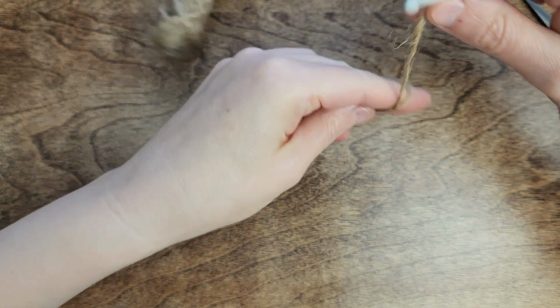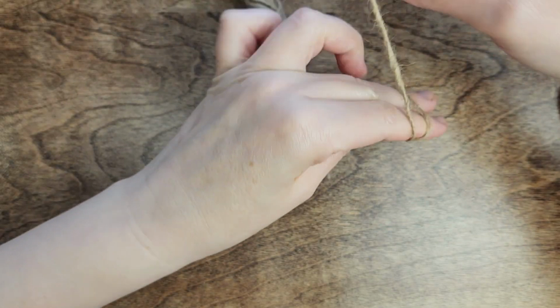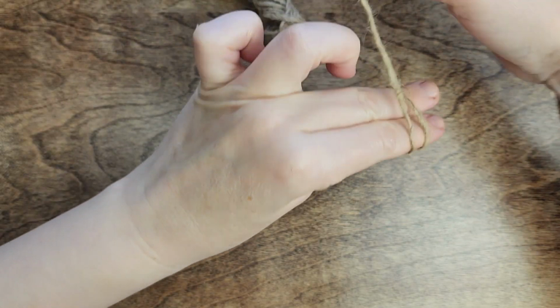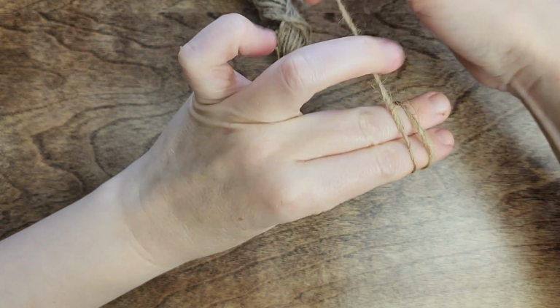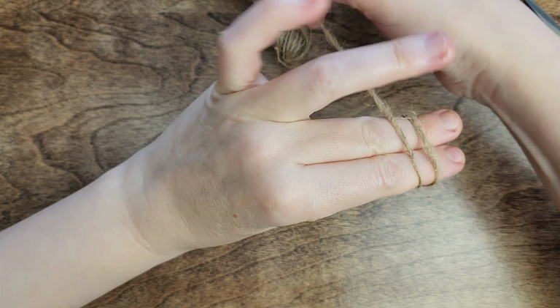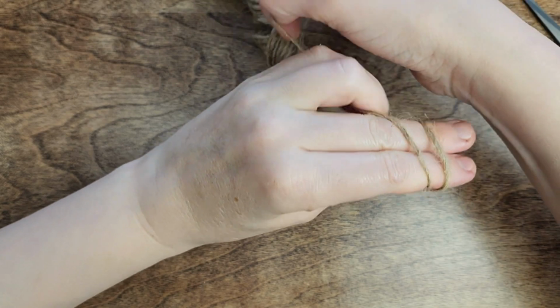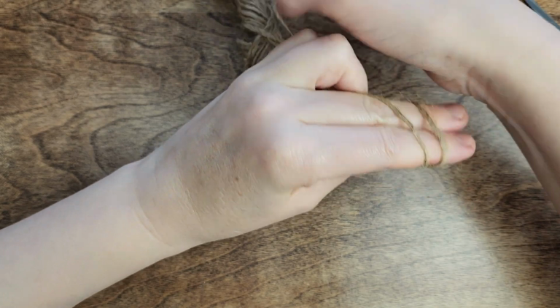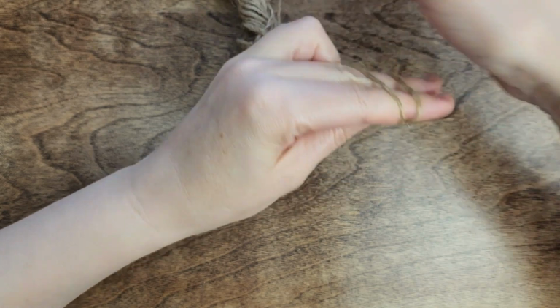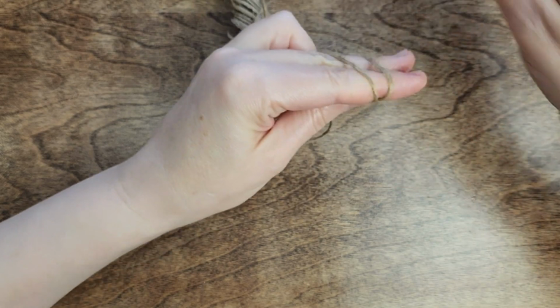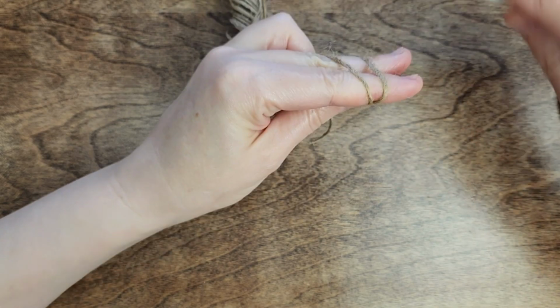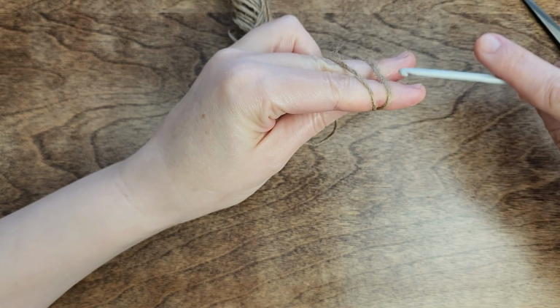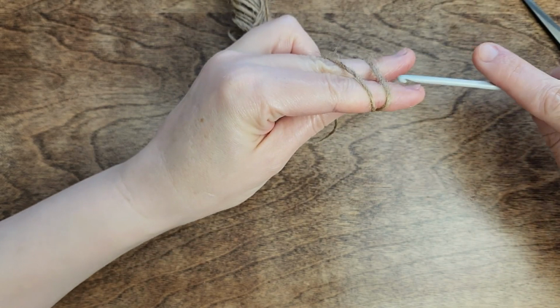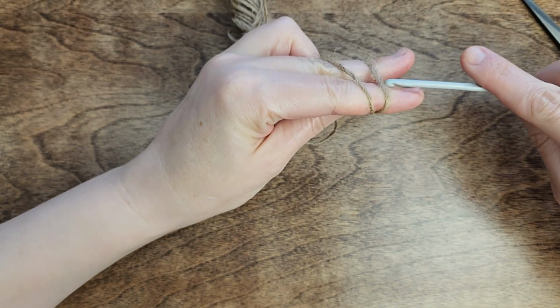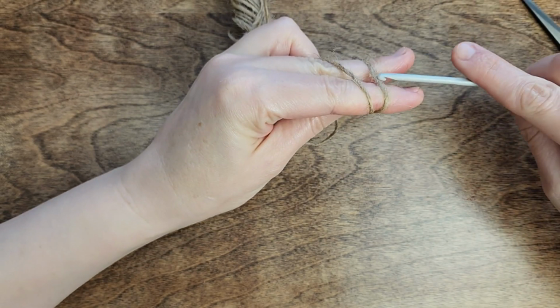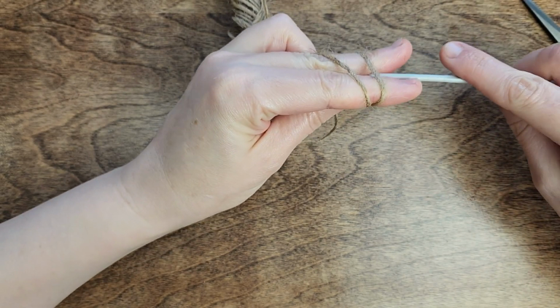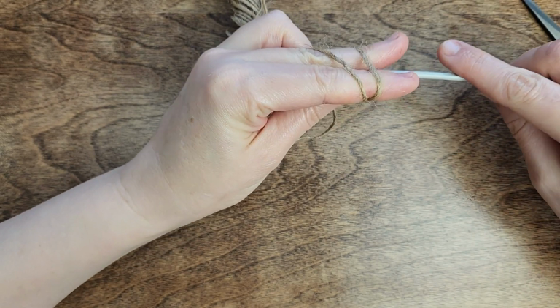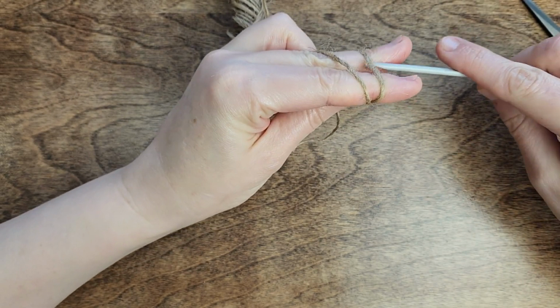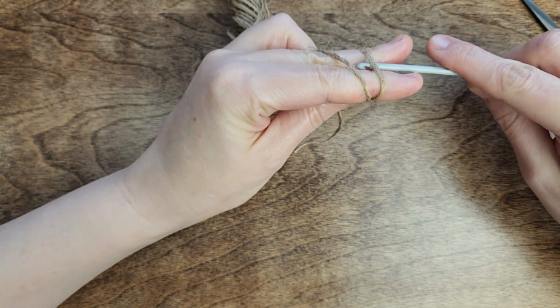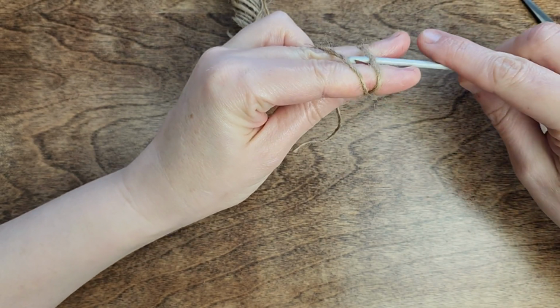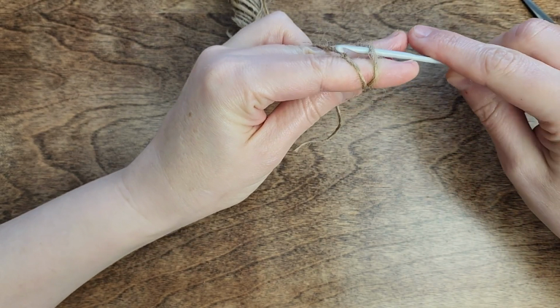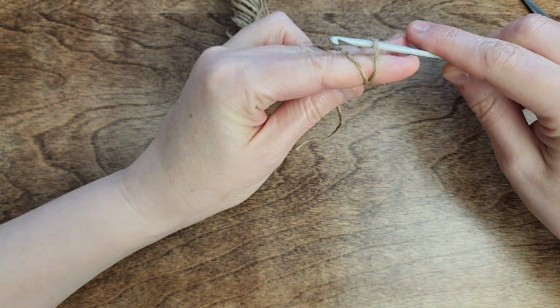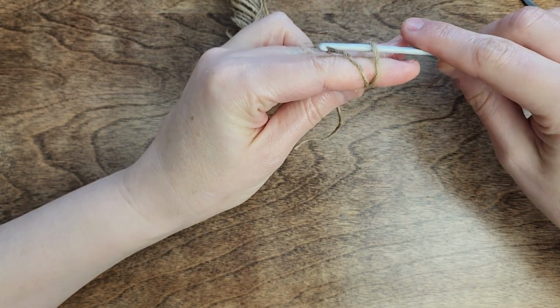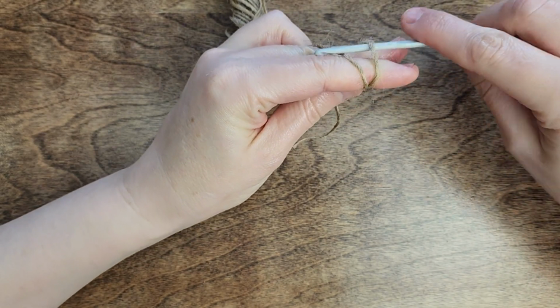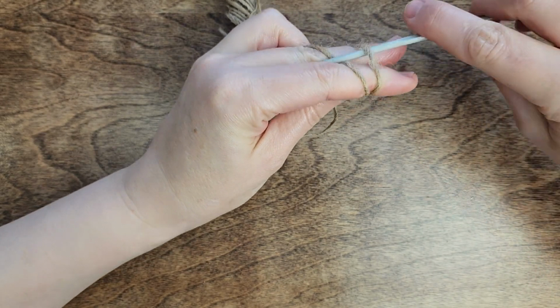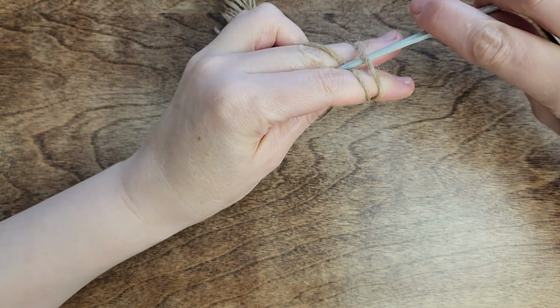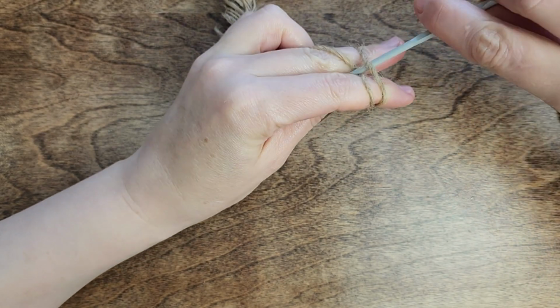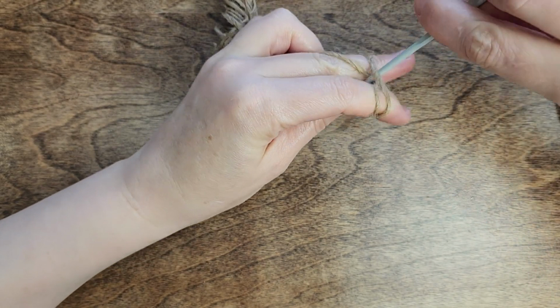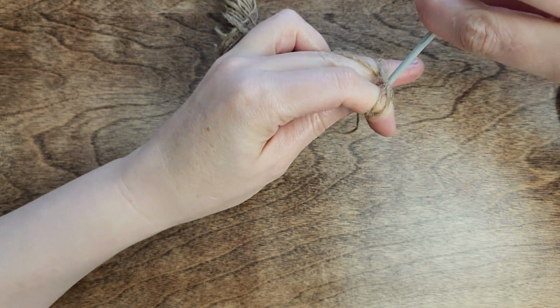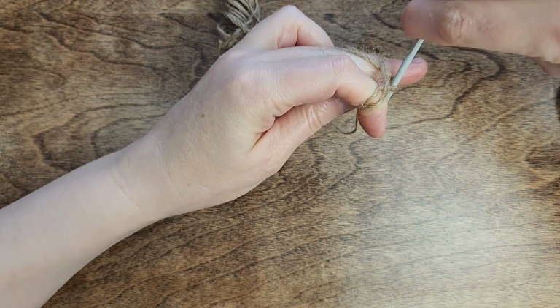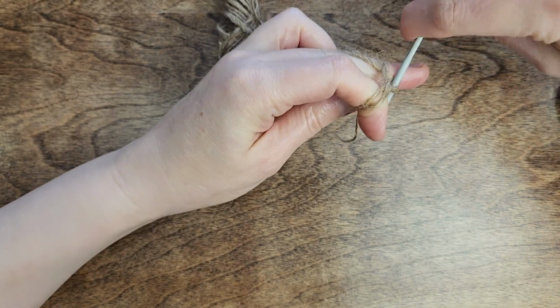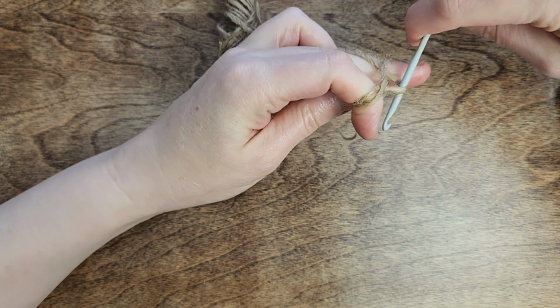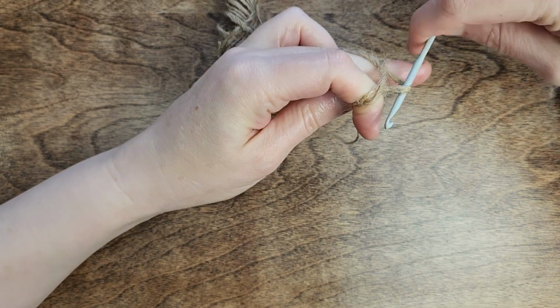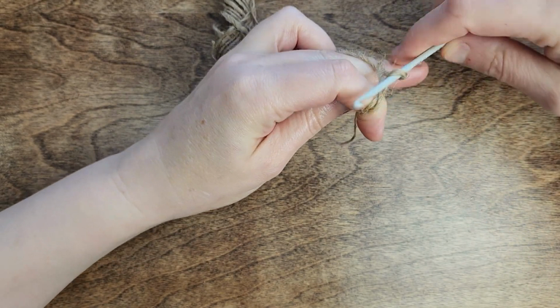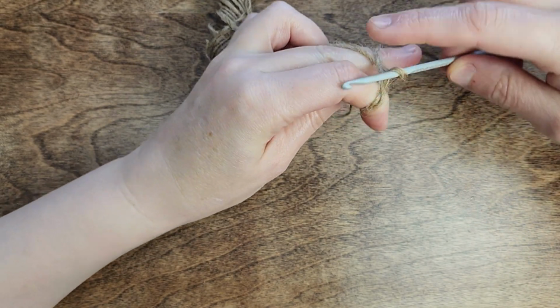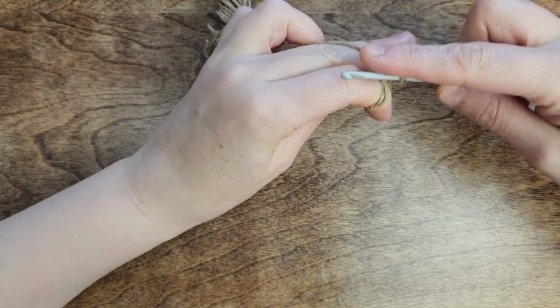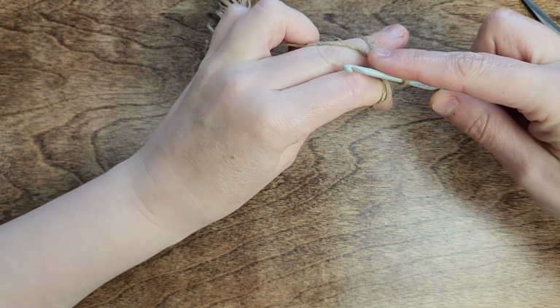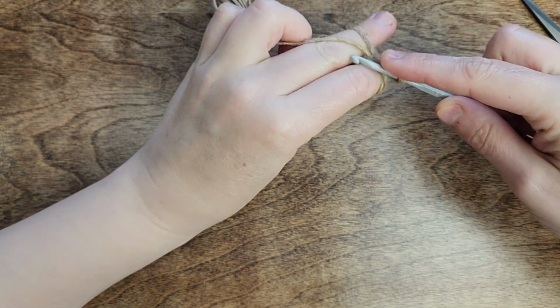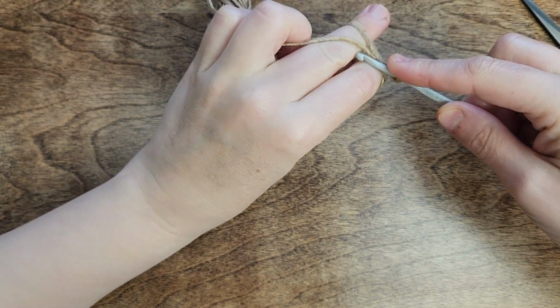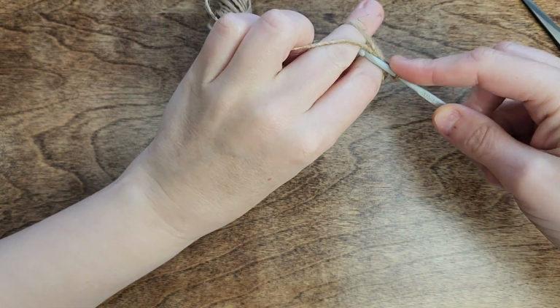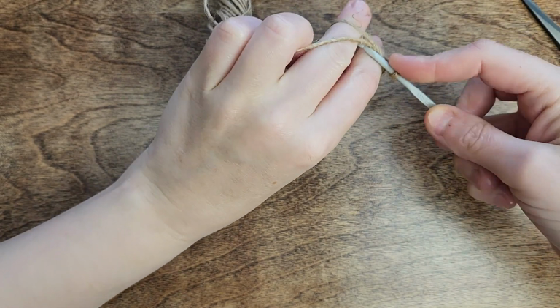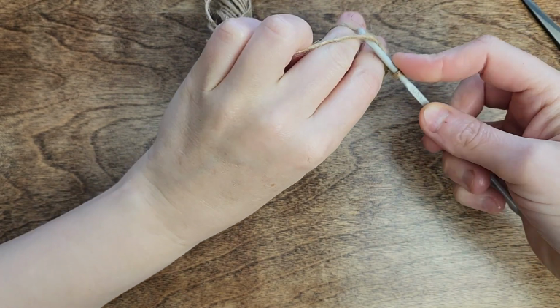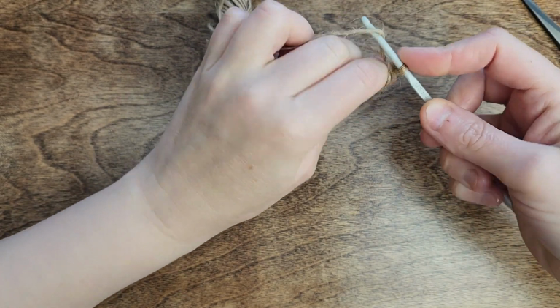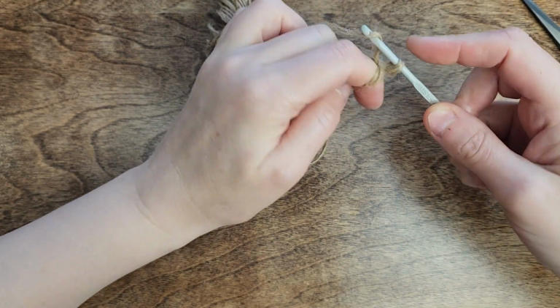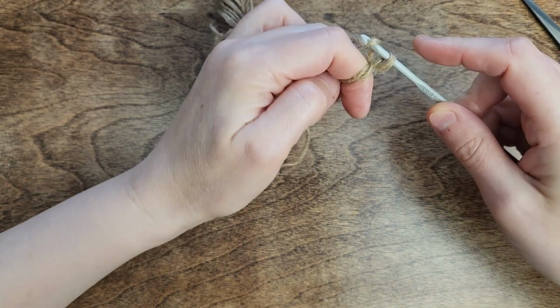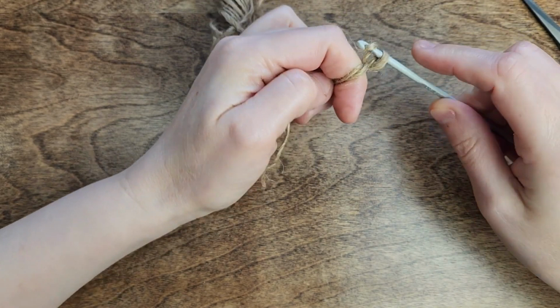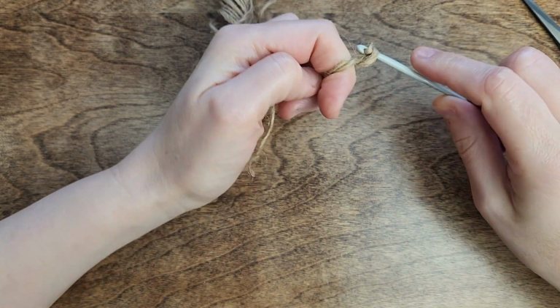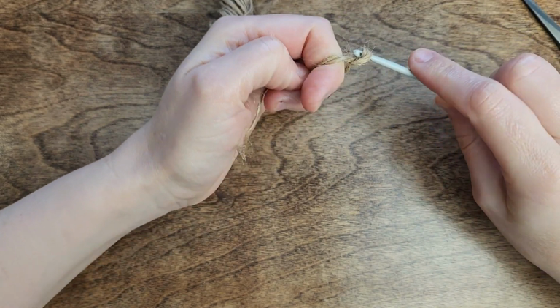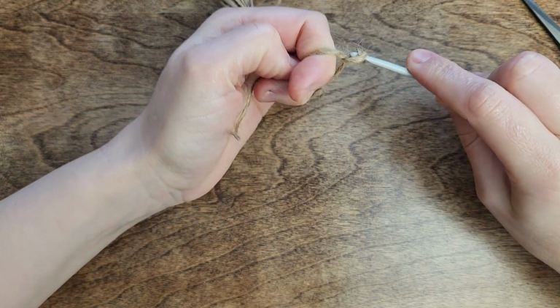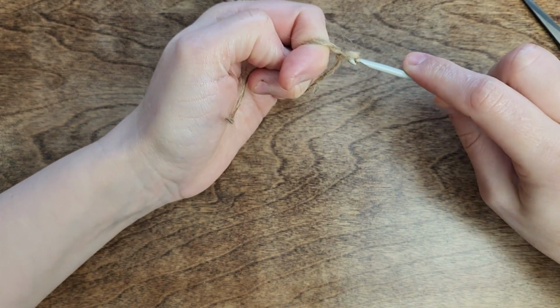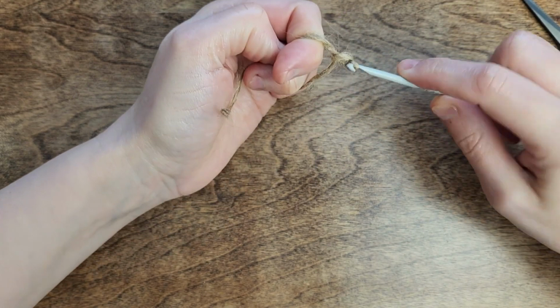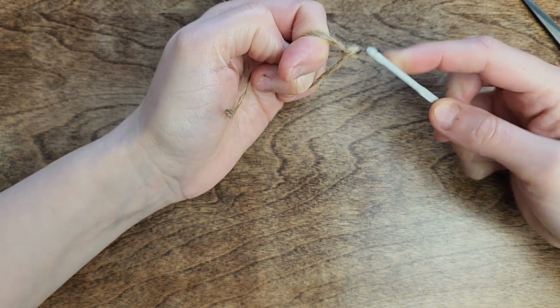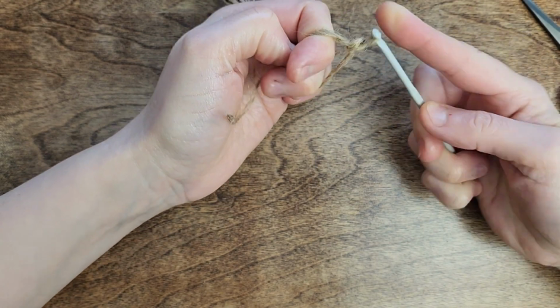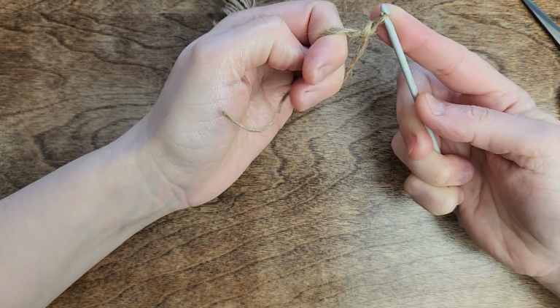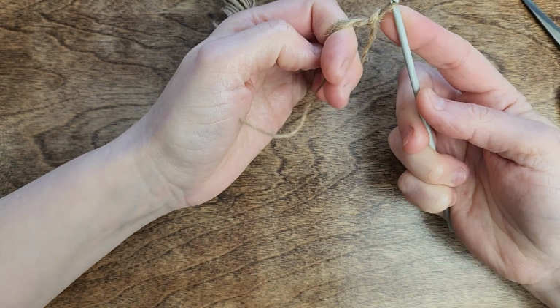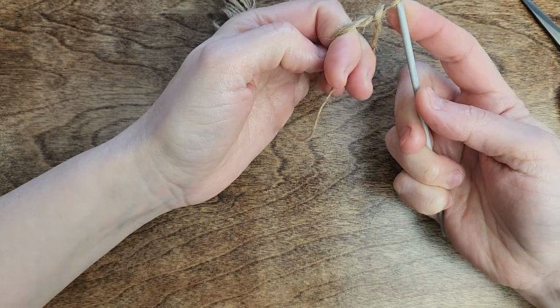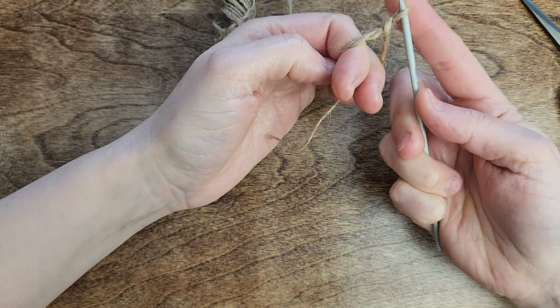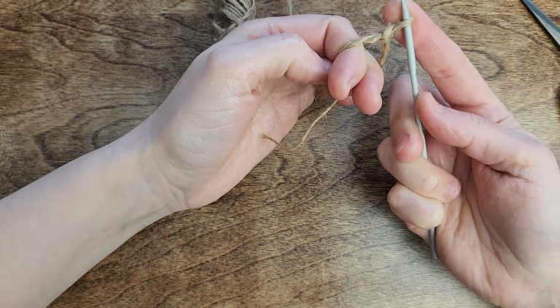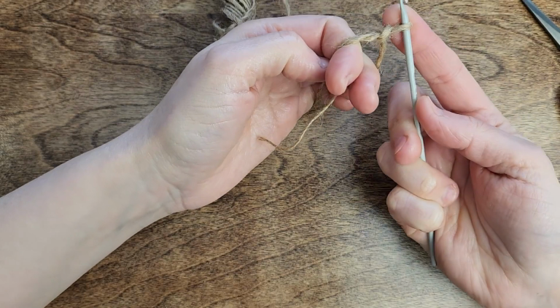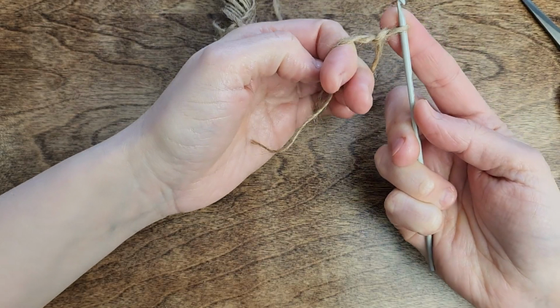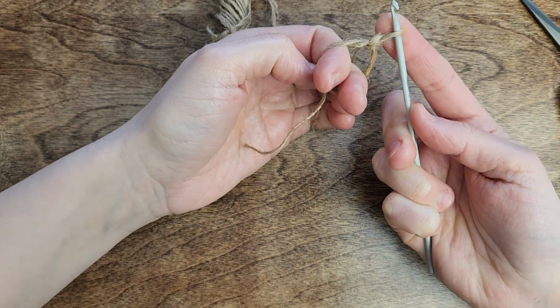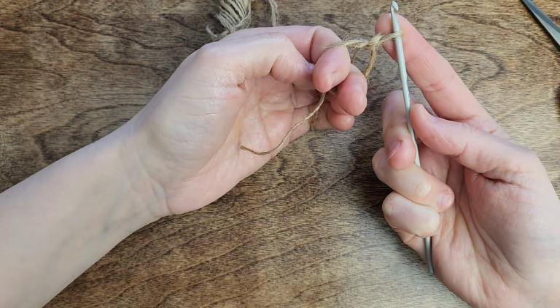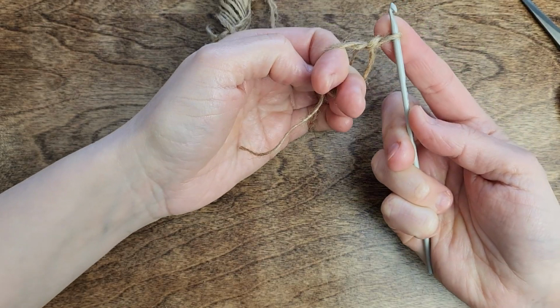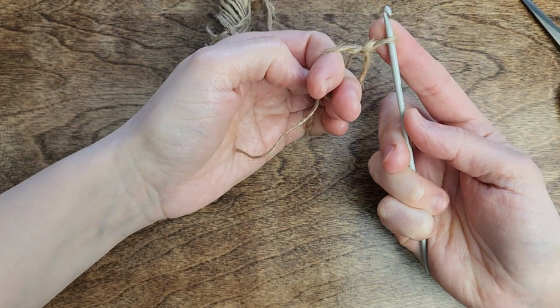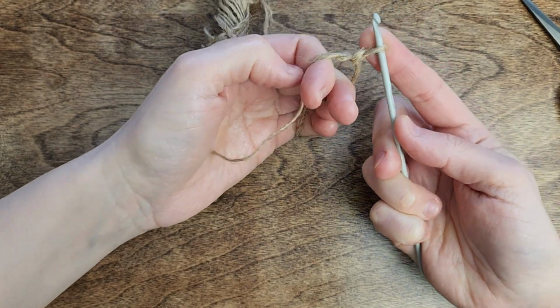Let's begin the creative process. Create a magic ring, secure it with a slip stitch, and proceed to make 6 single crochet.